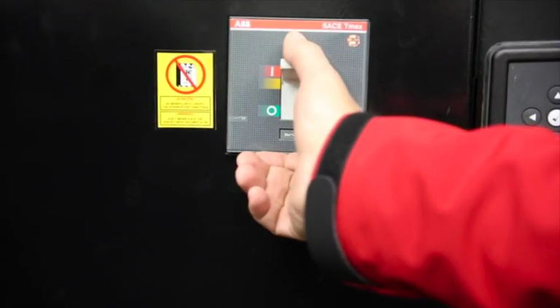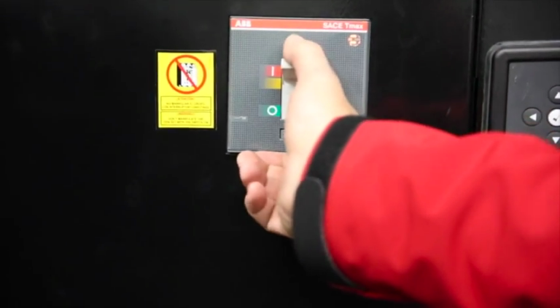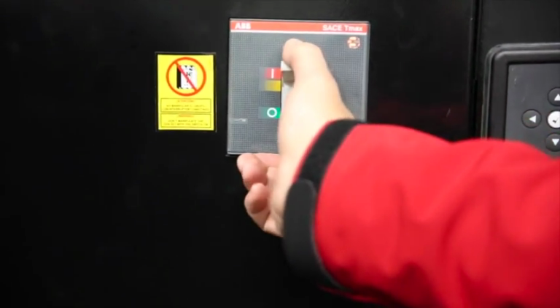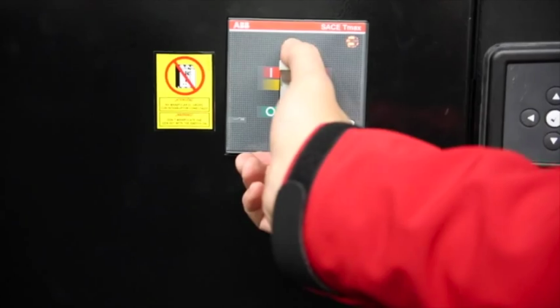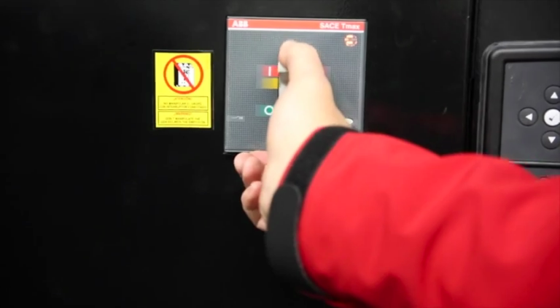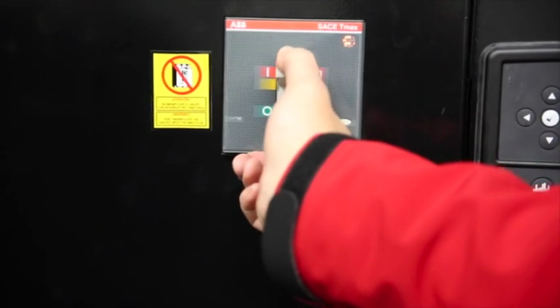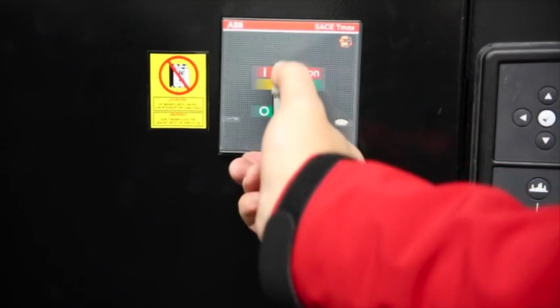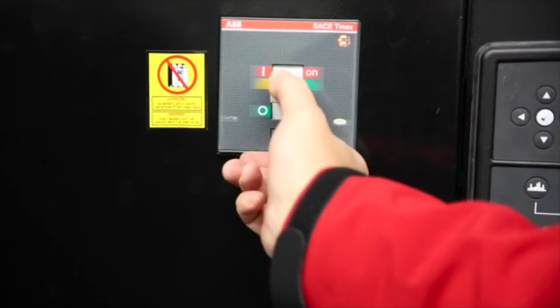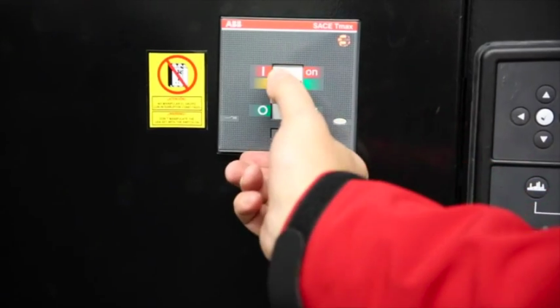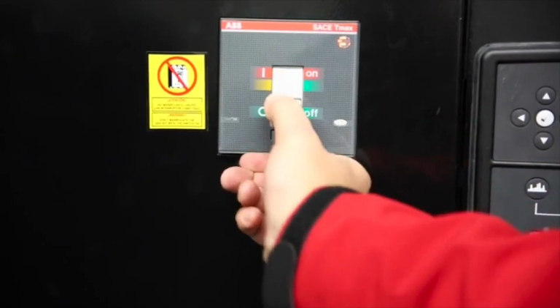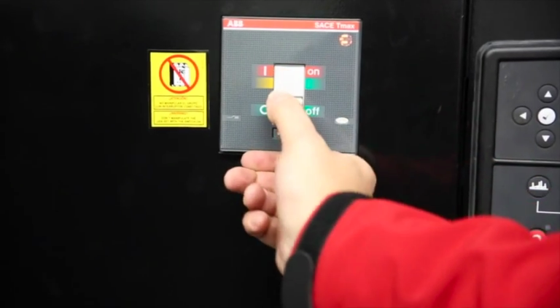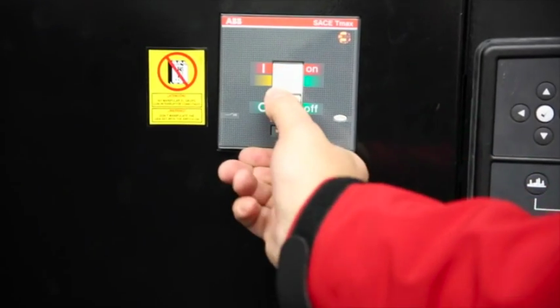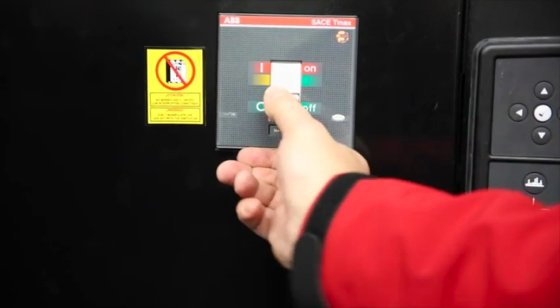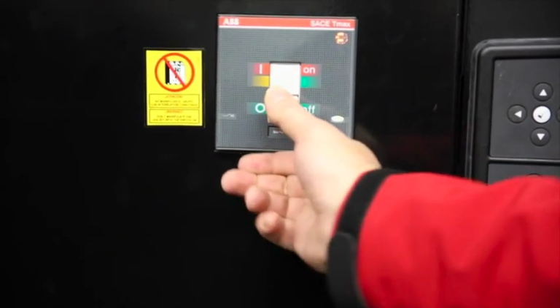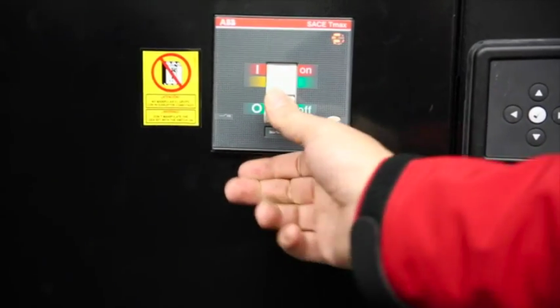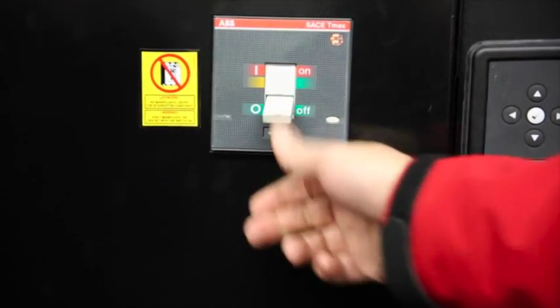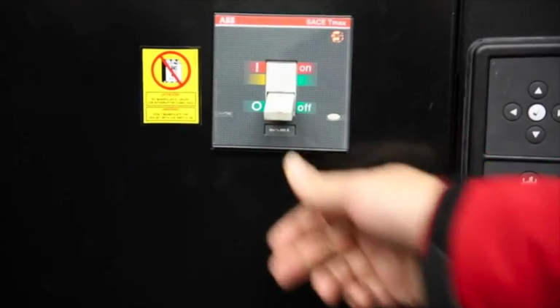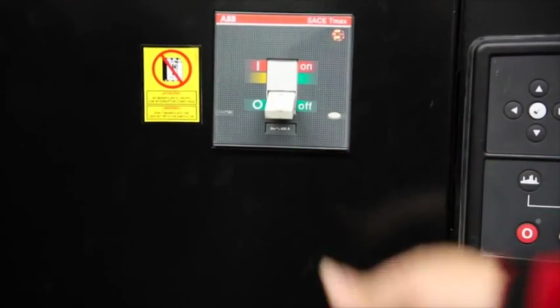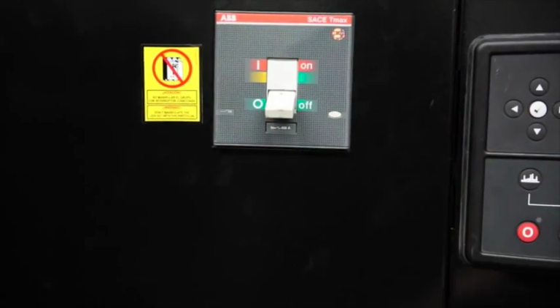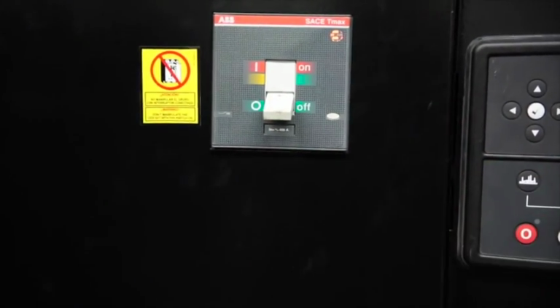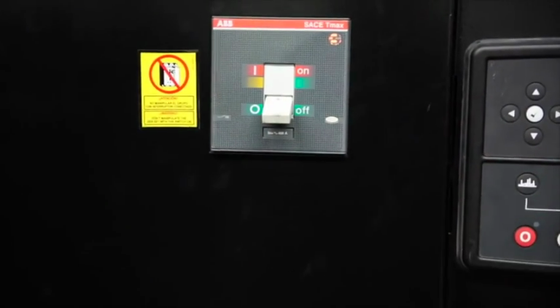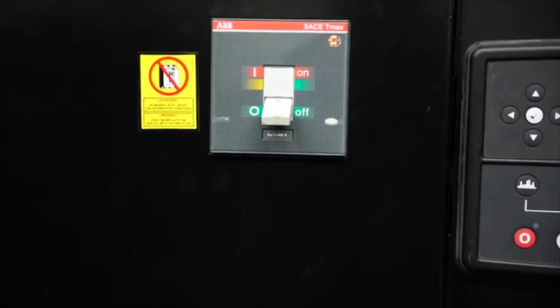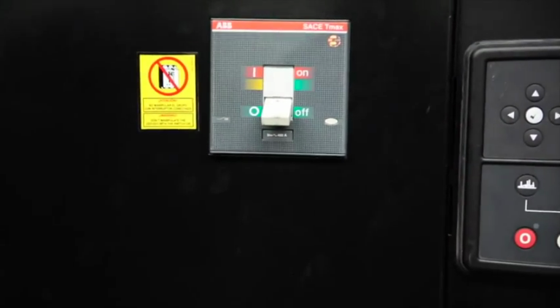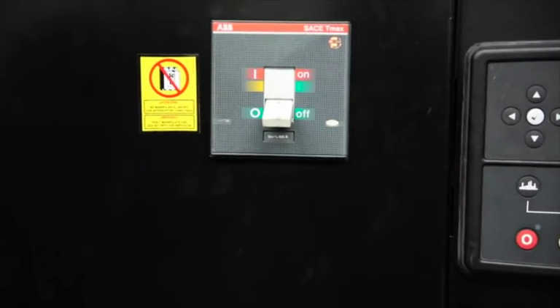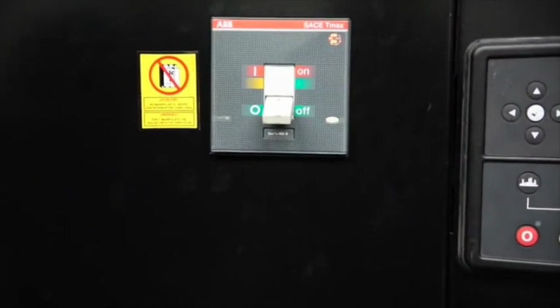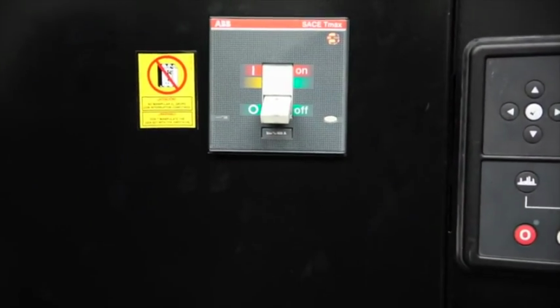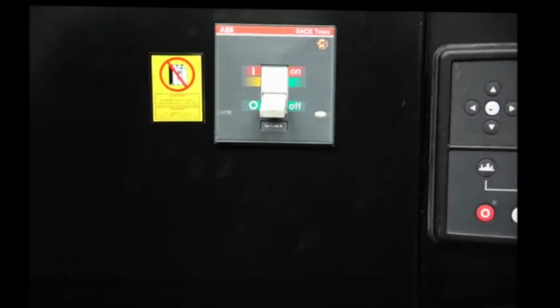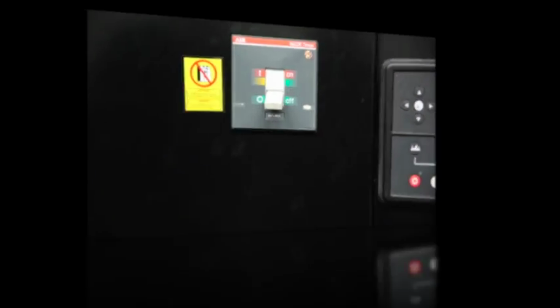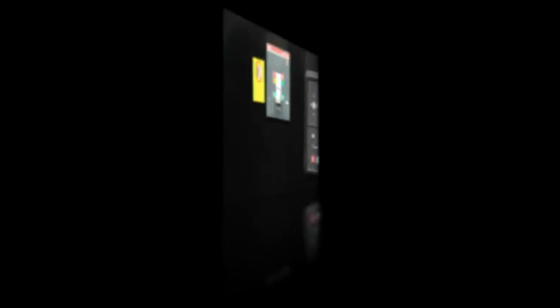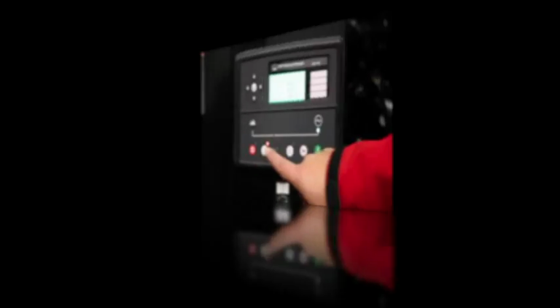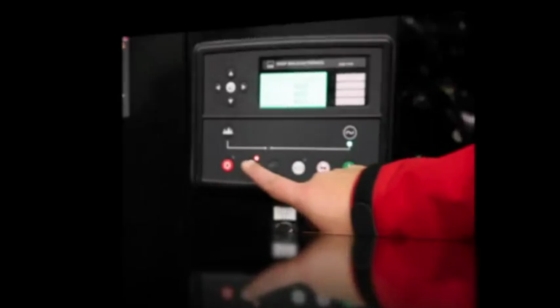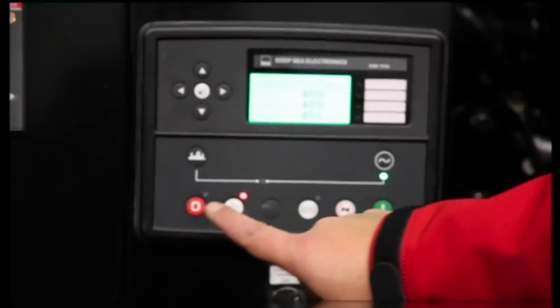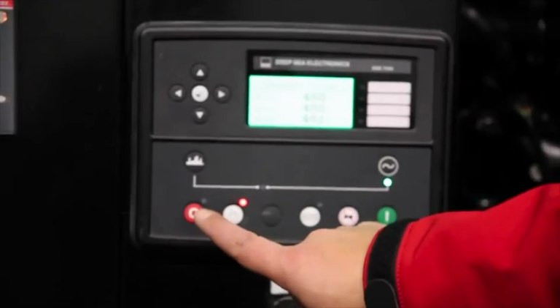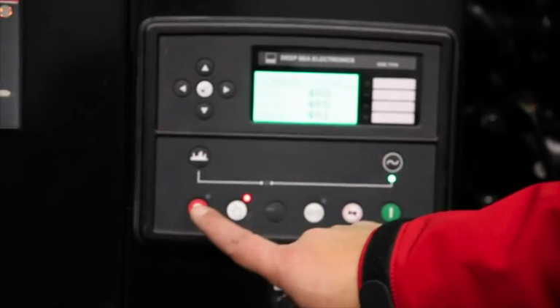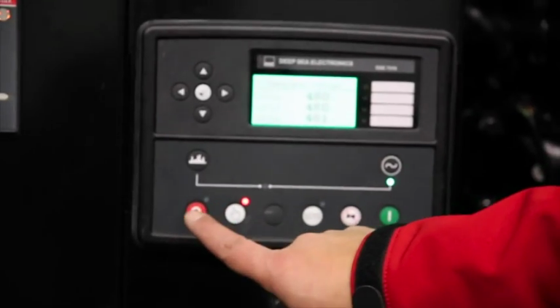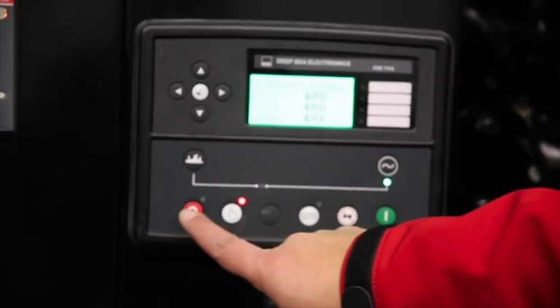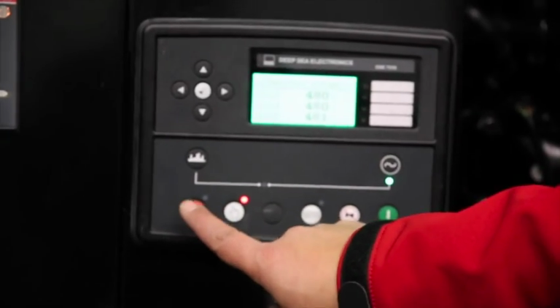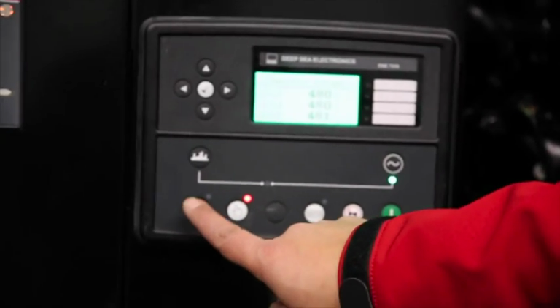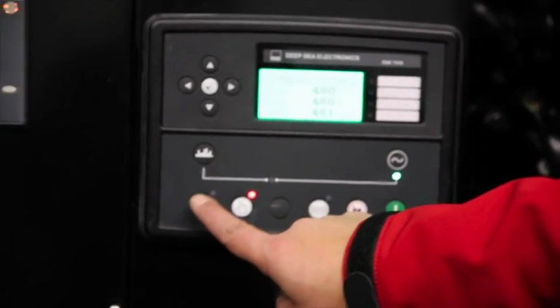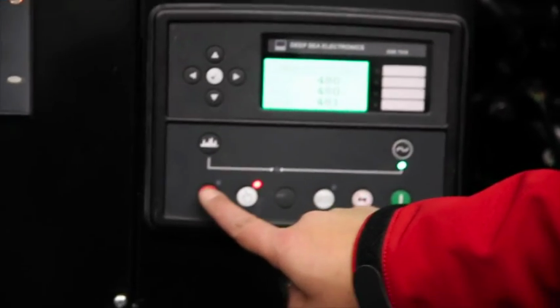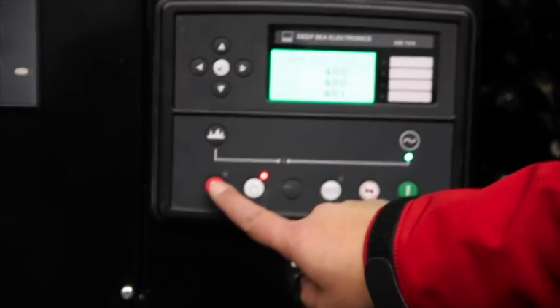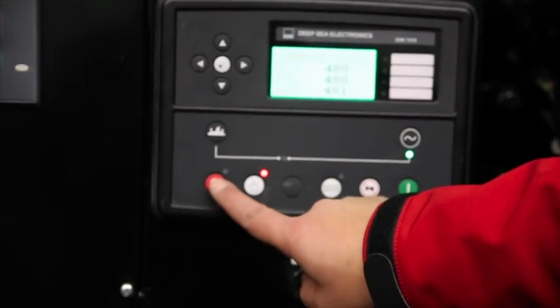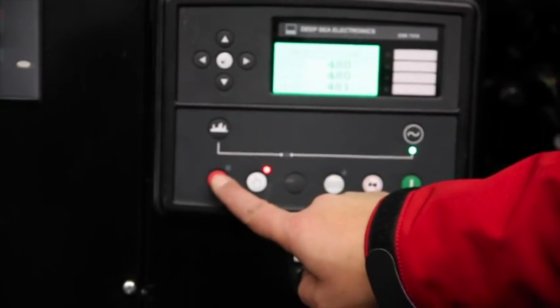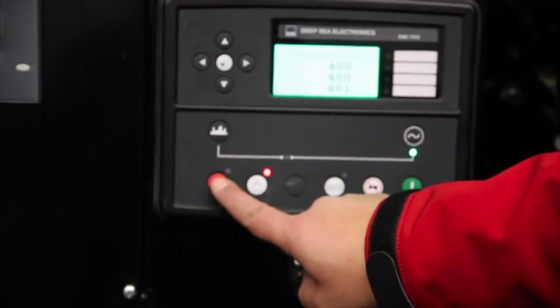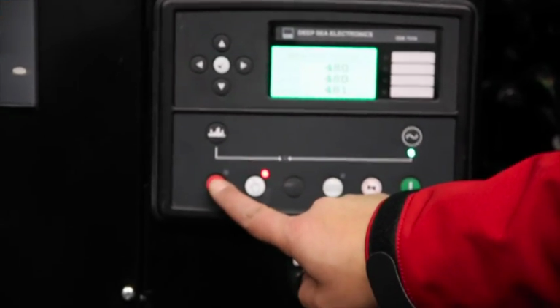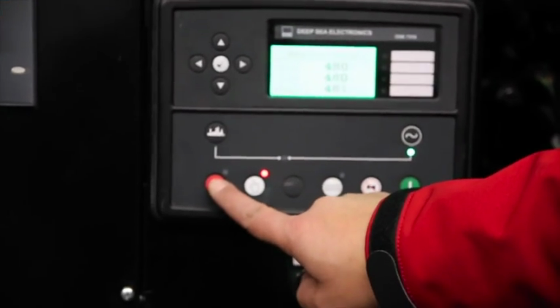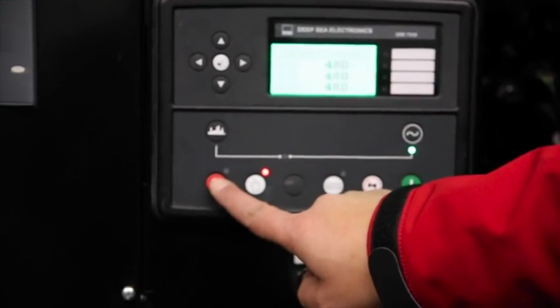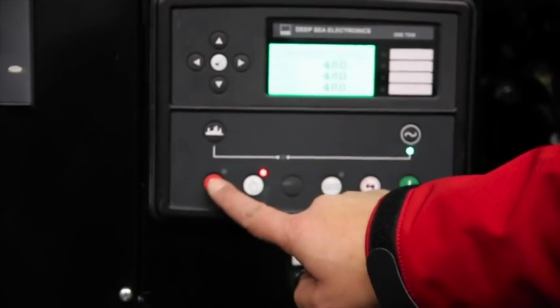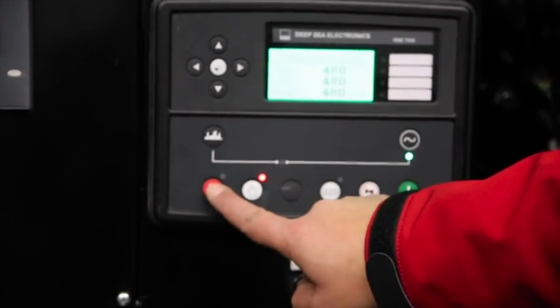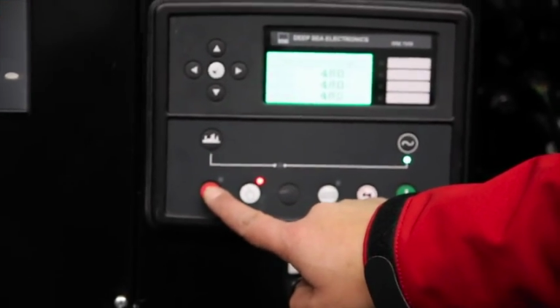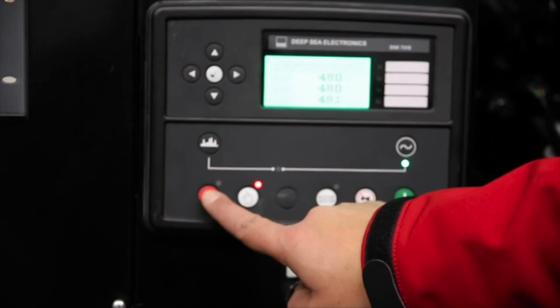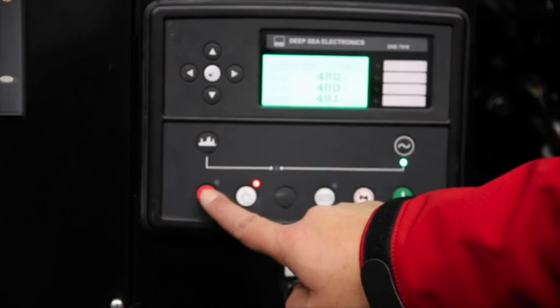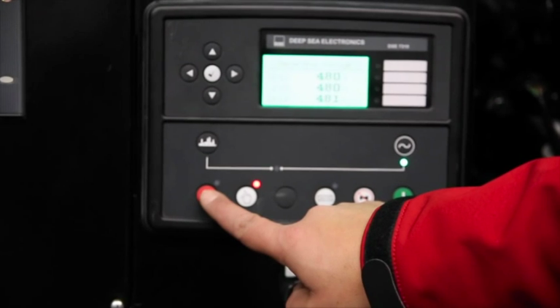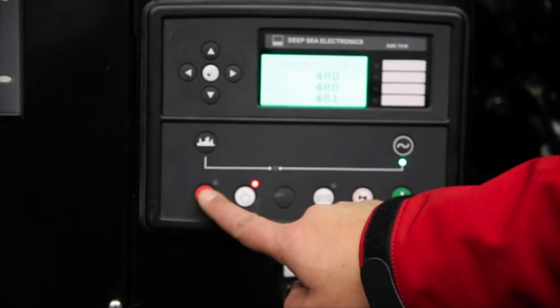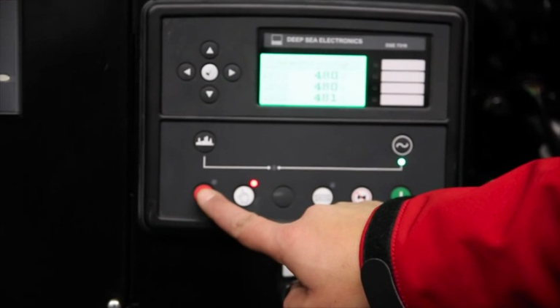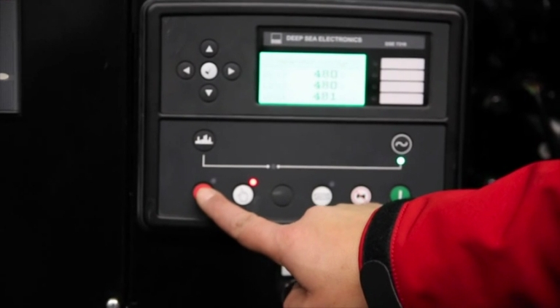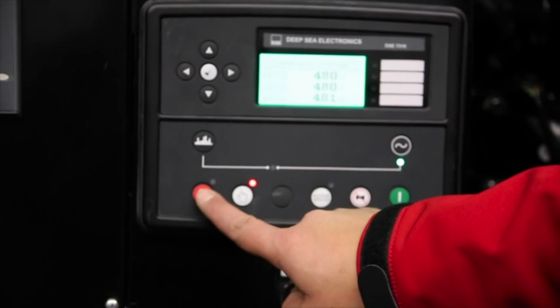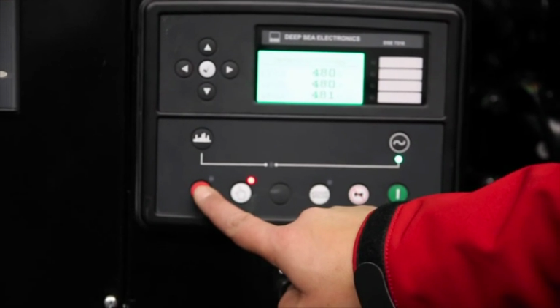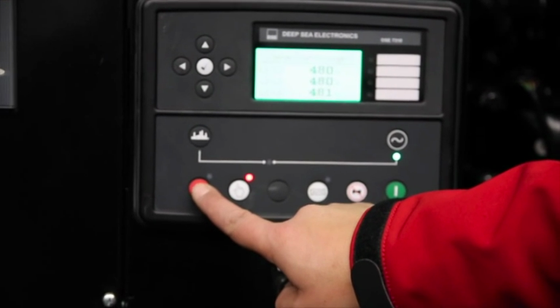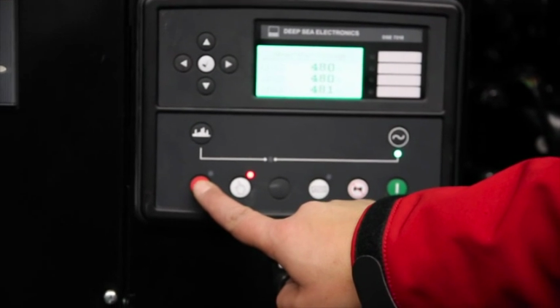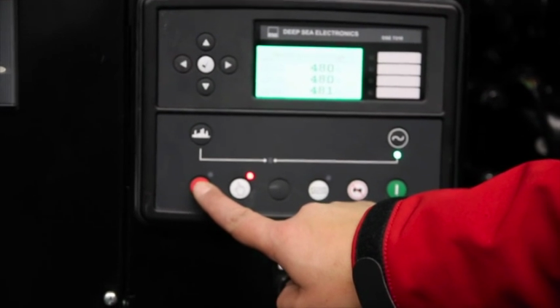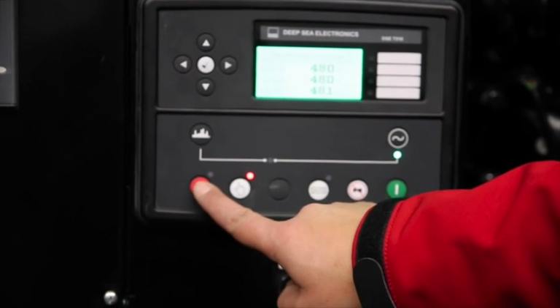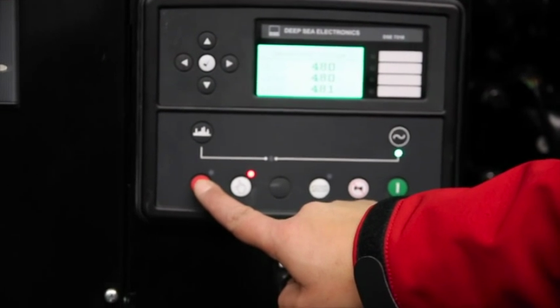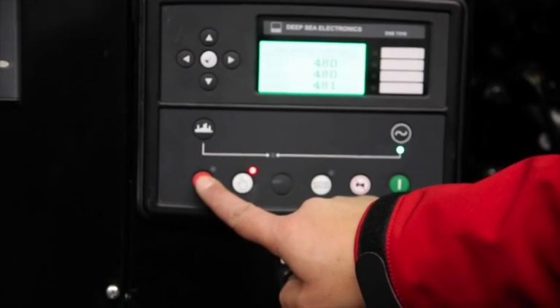The first action in stopping the unit is to switch the circuit breaker into the off position. To stop the generator set, push the left-hand red stop button.